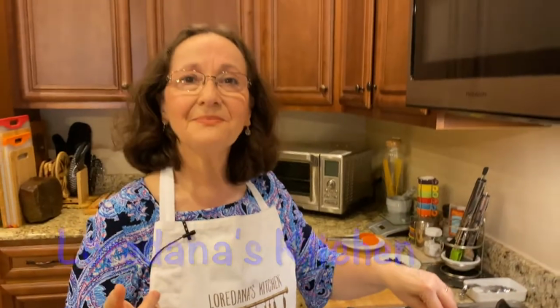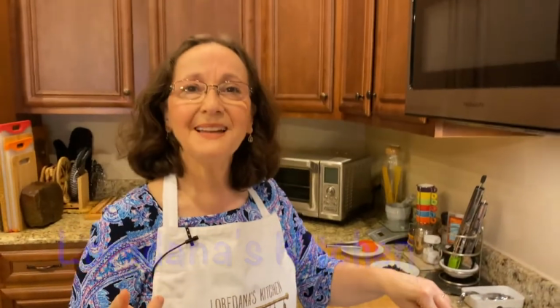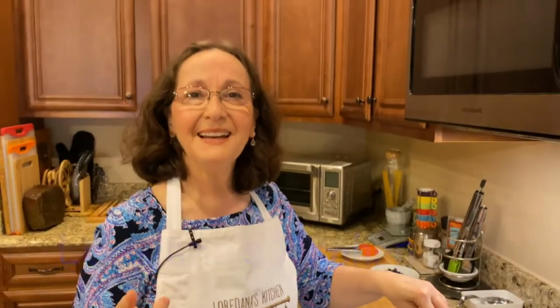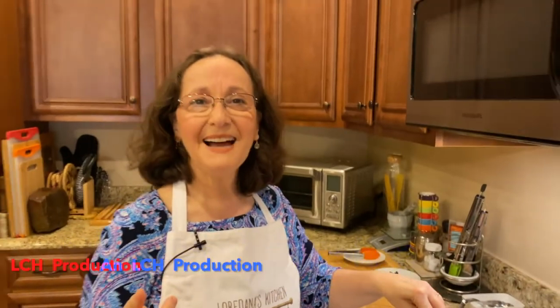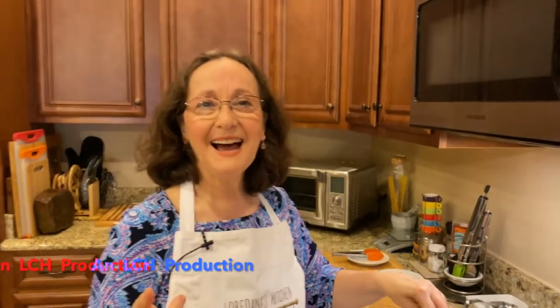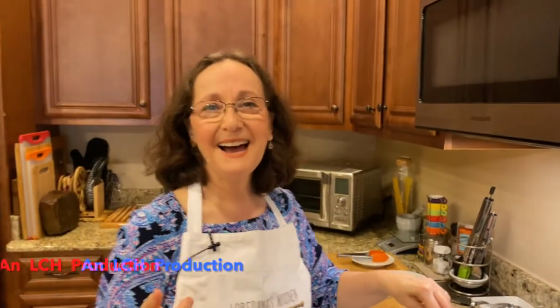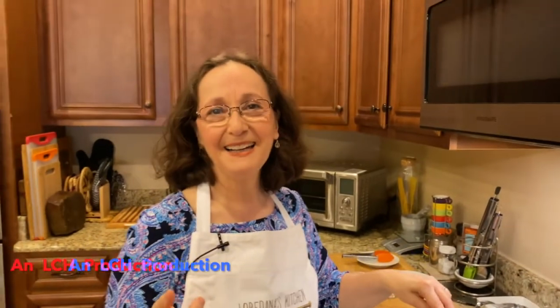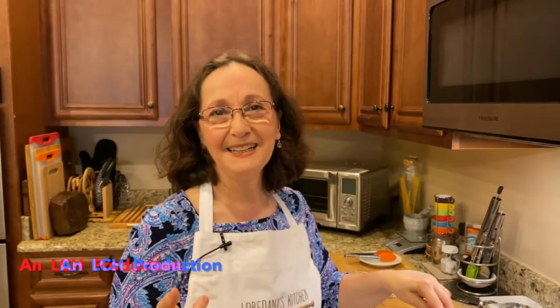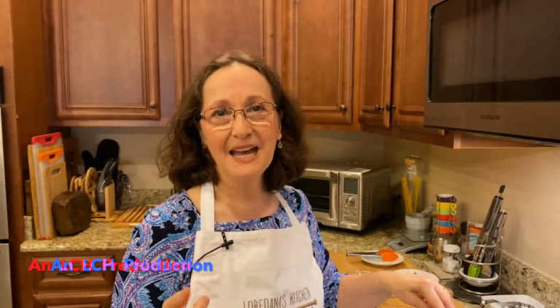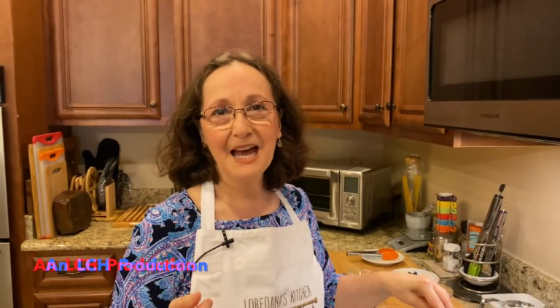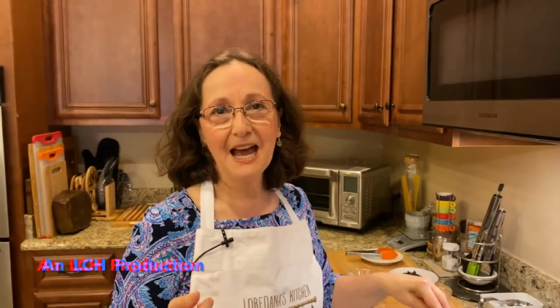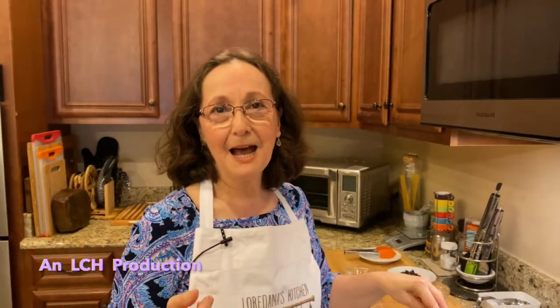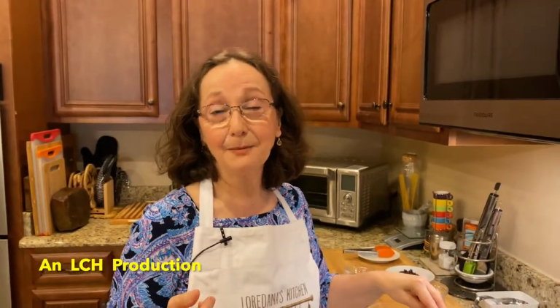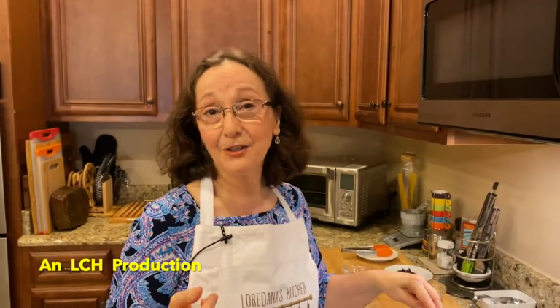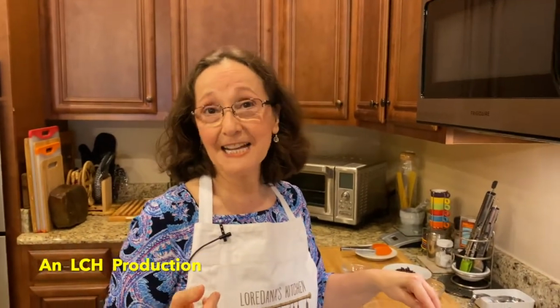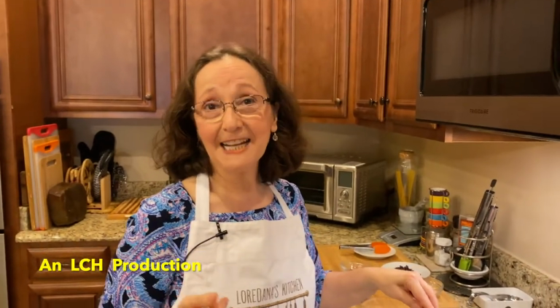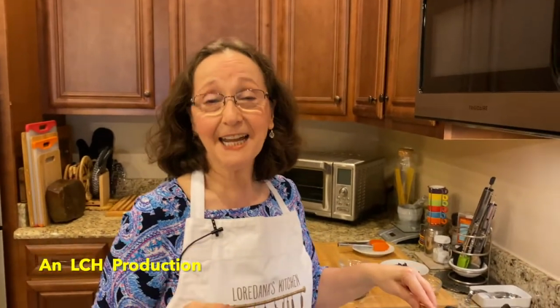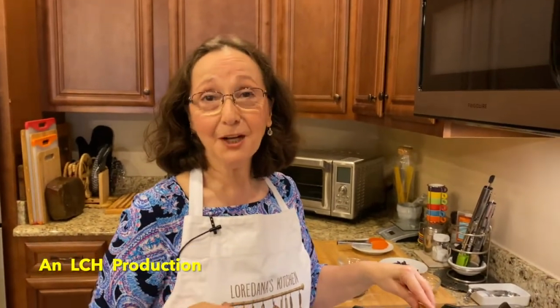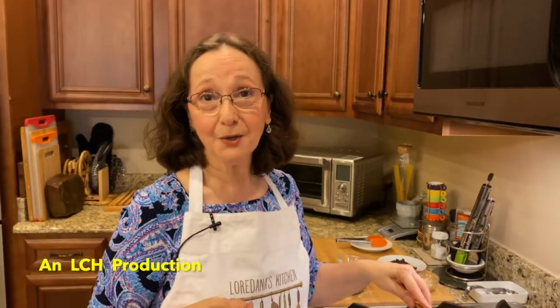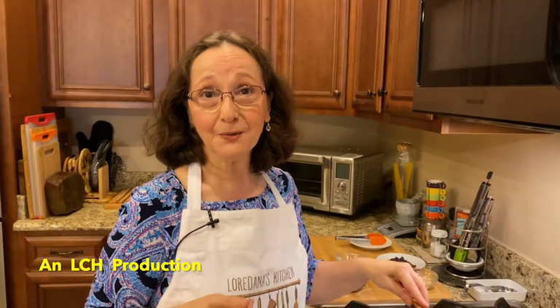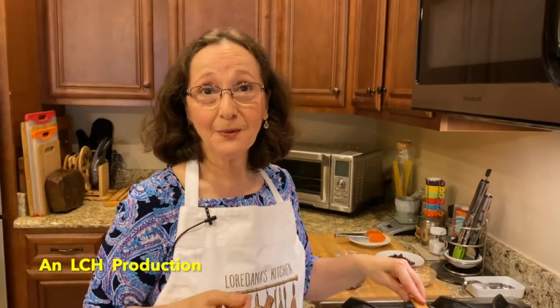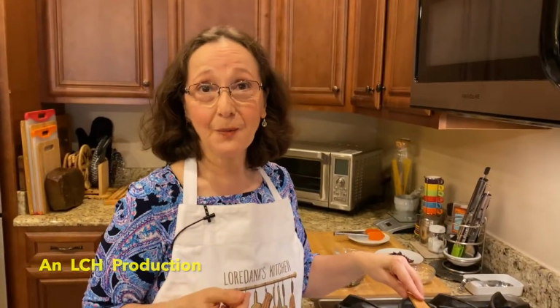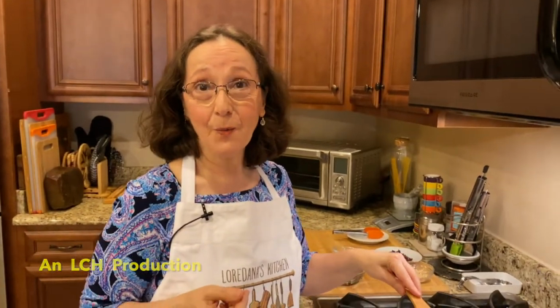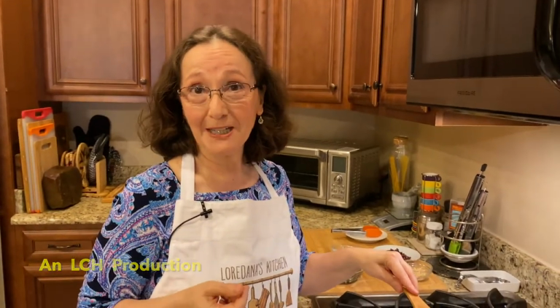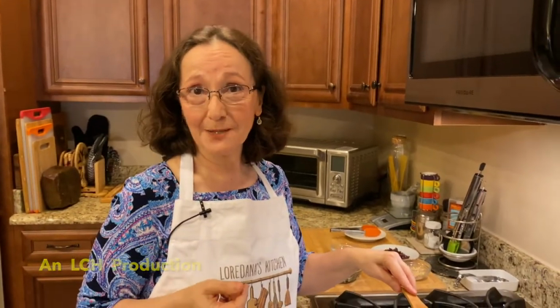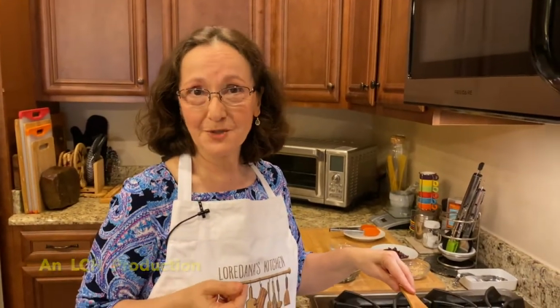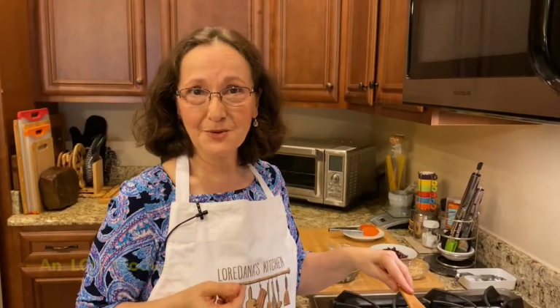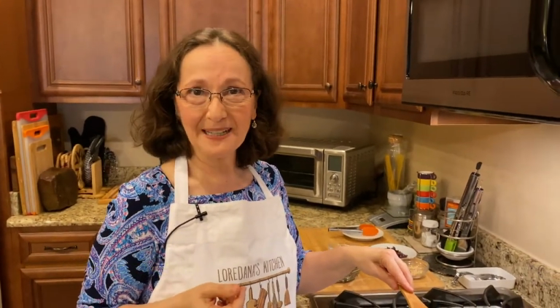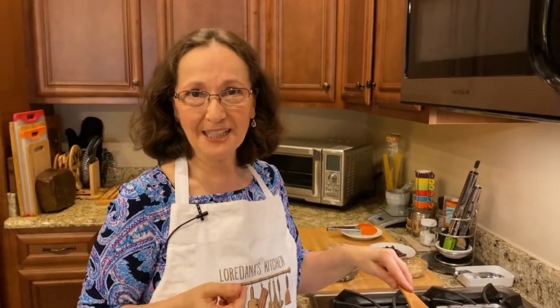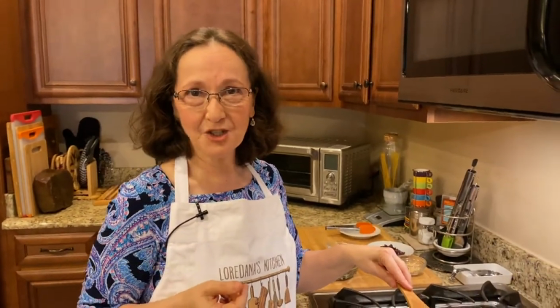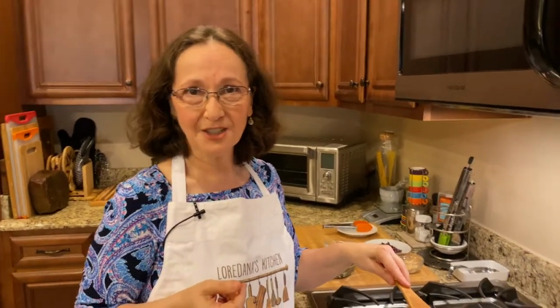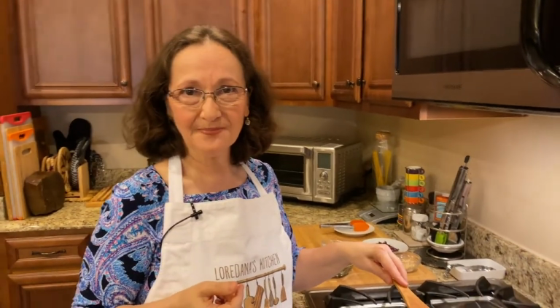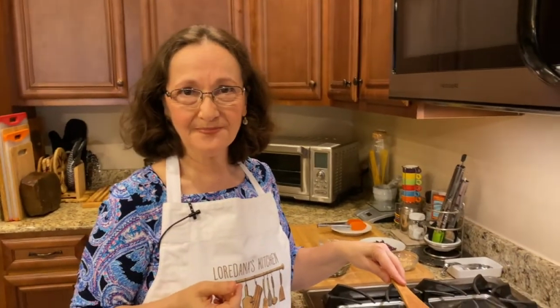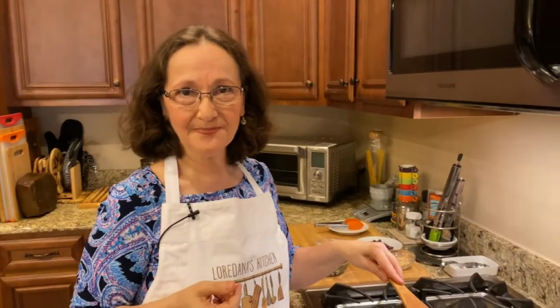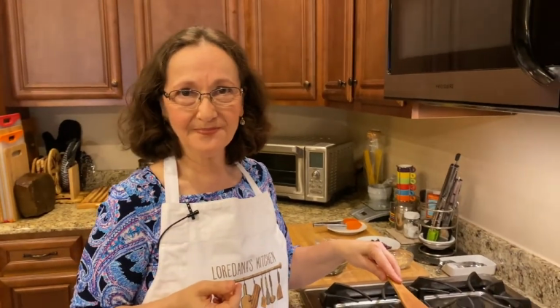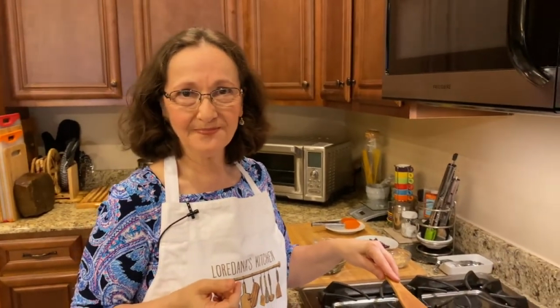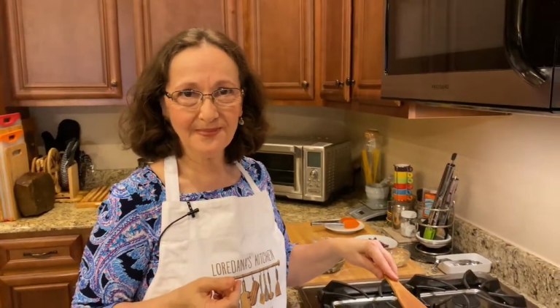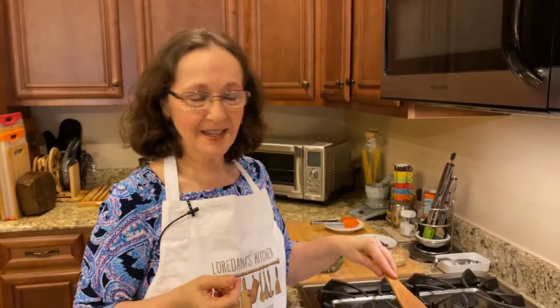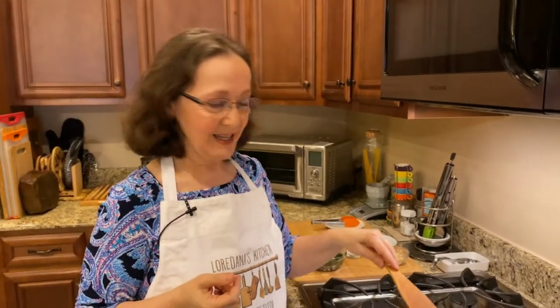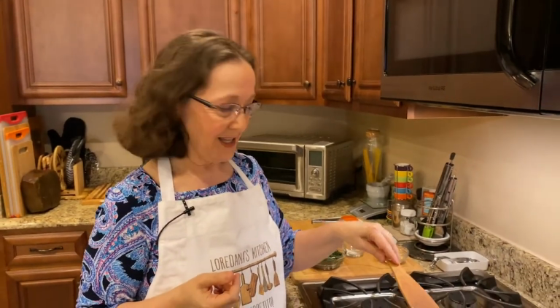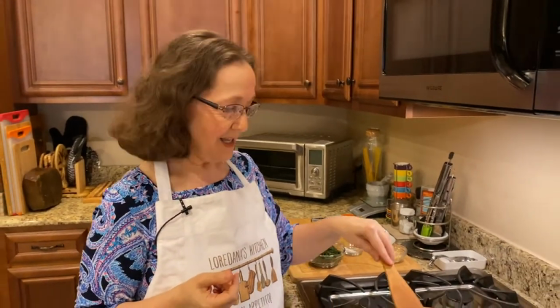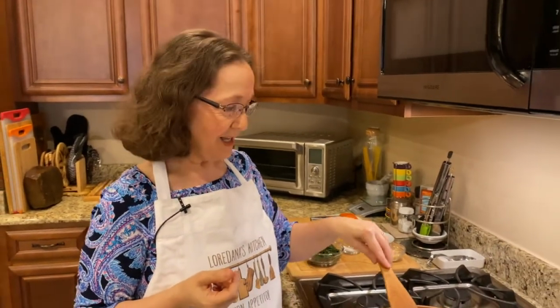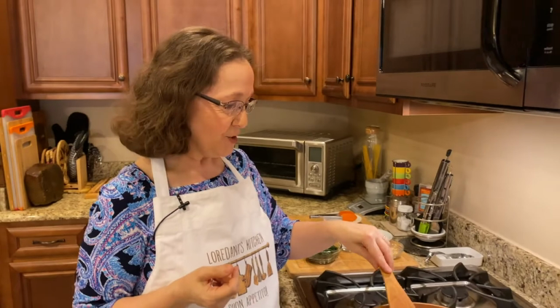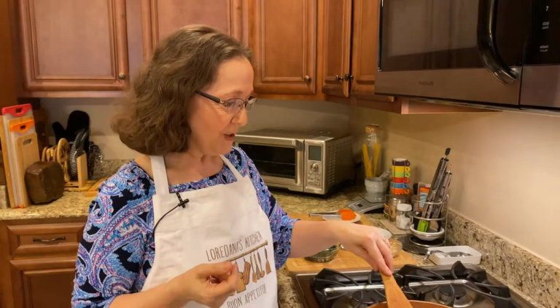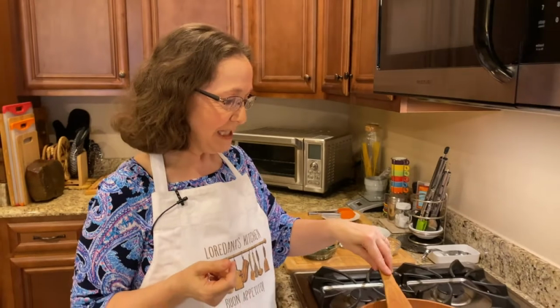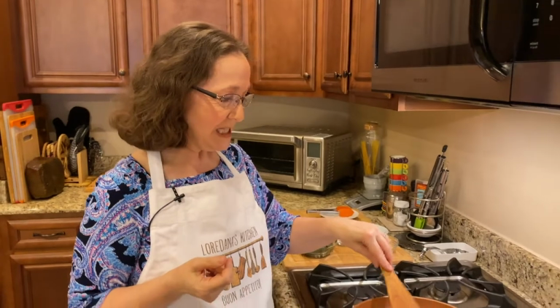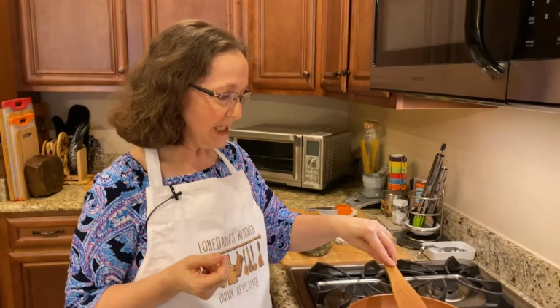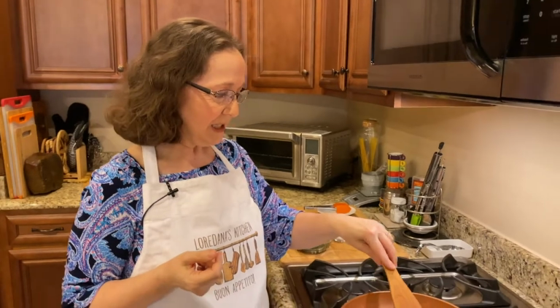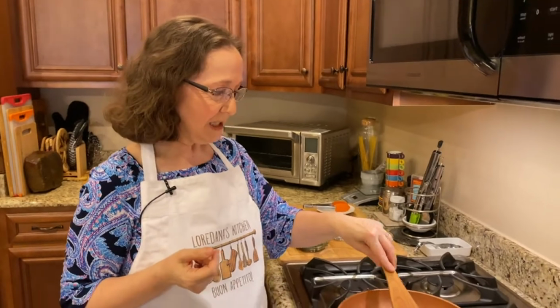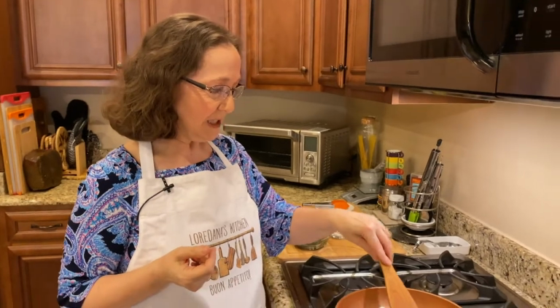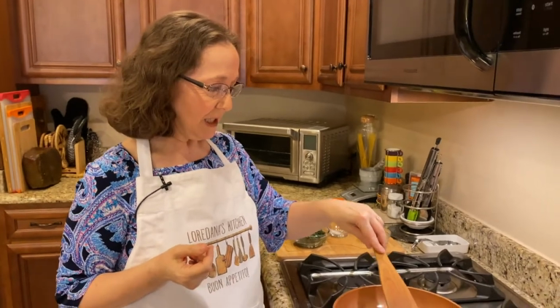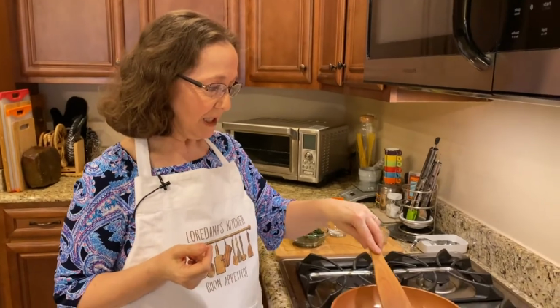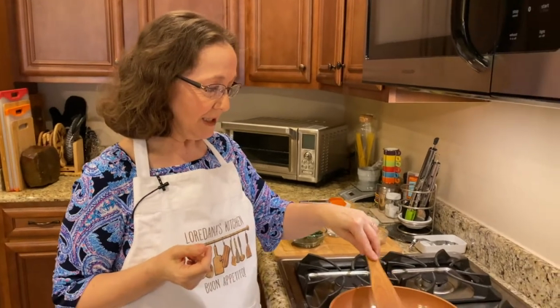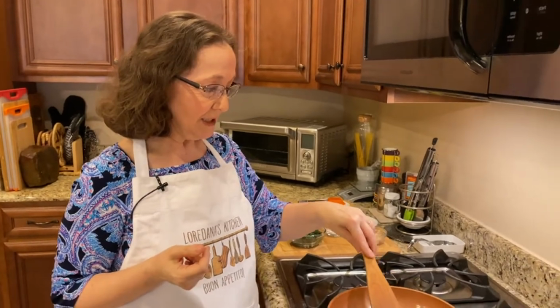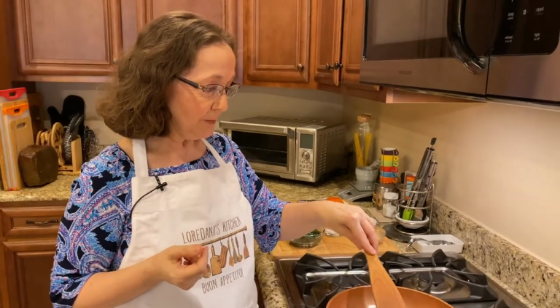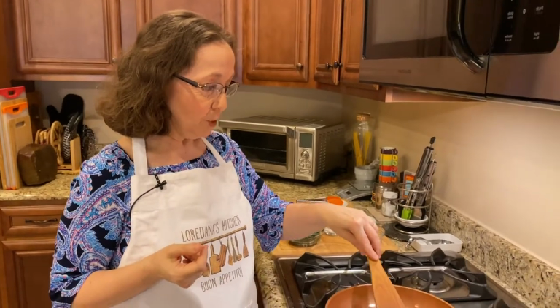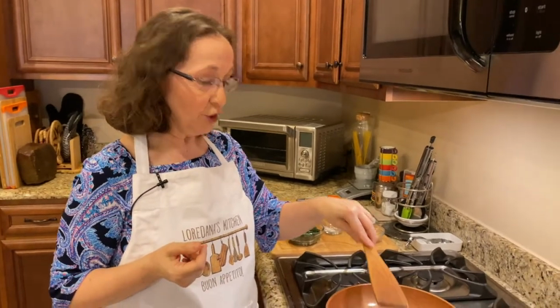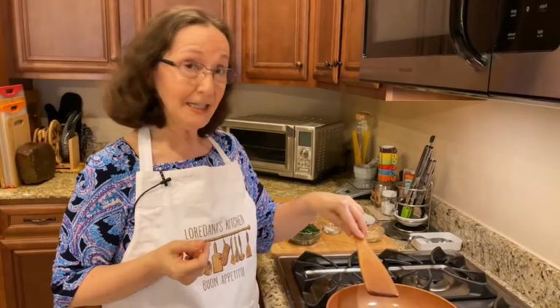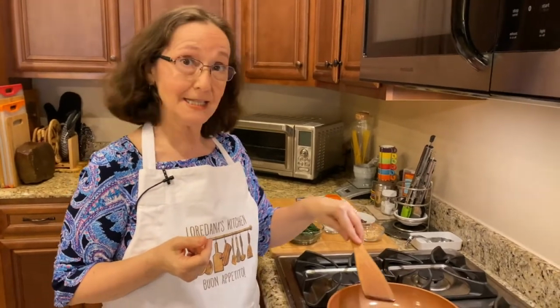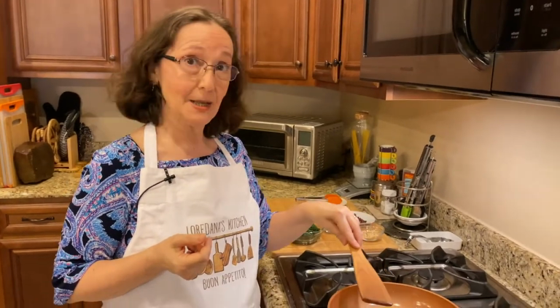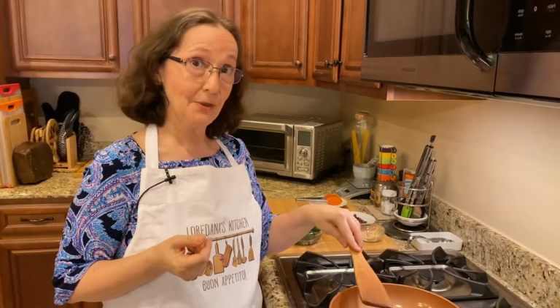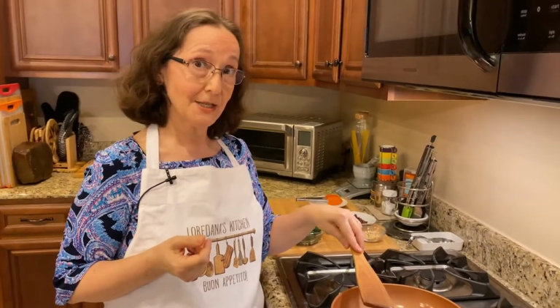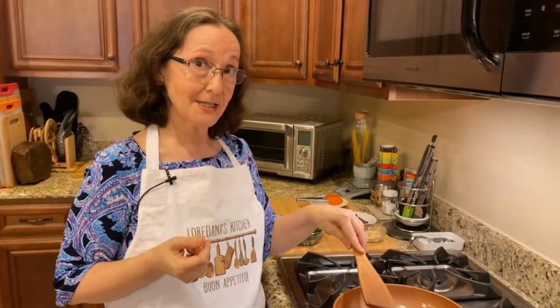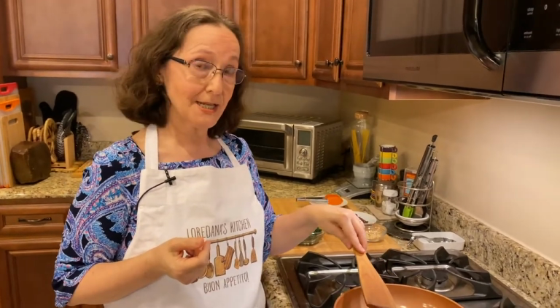Hi, I'm Loredana Hager. Welcome to my kitchen. As you can see, I am cooking something today.